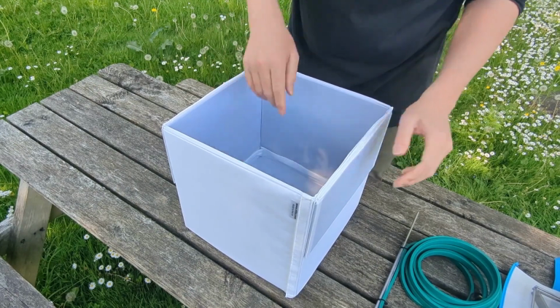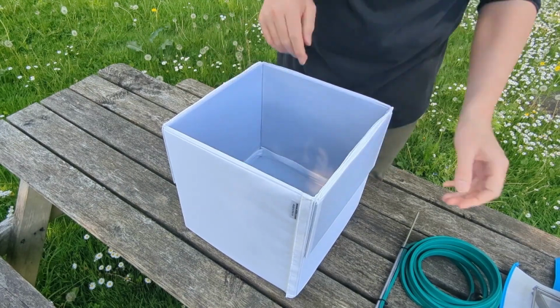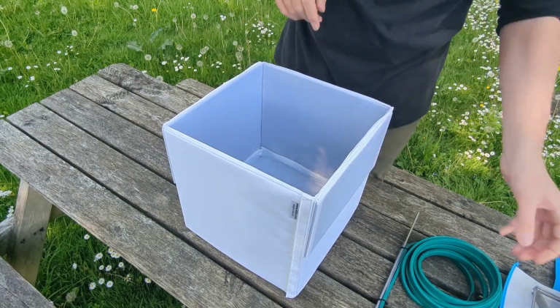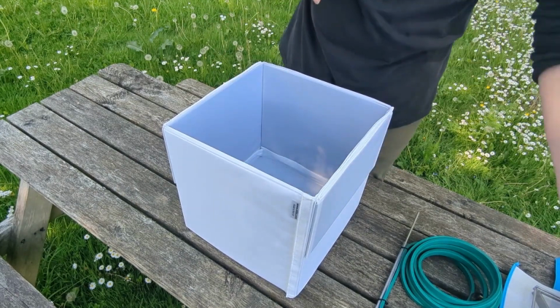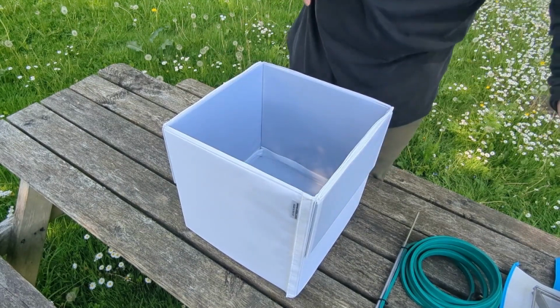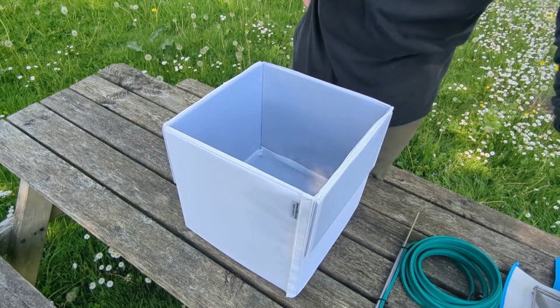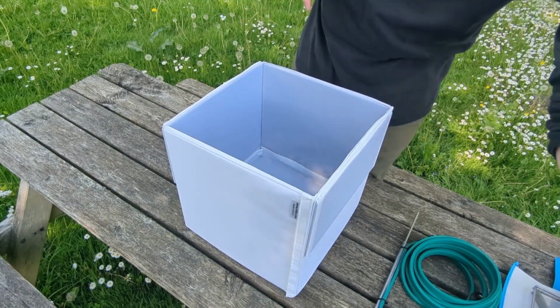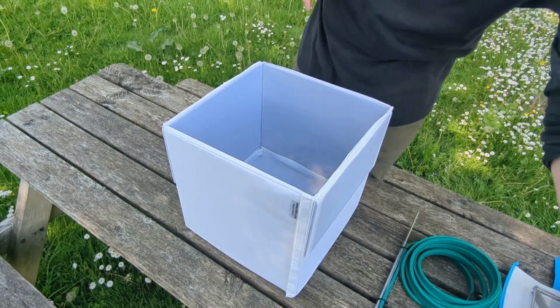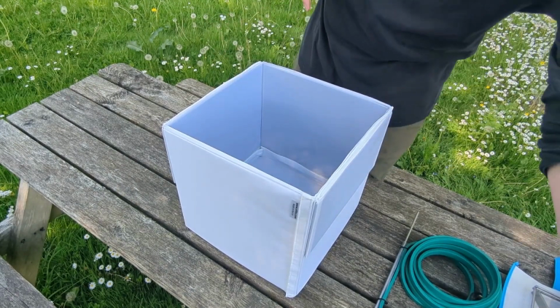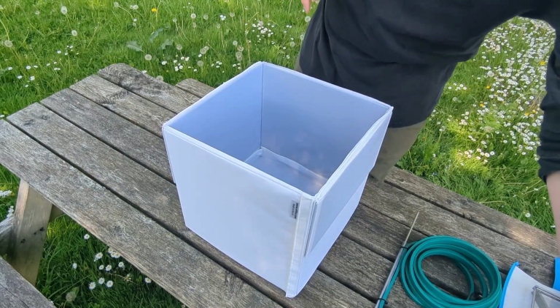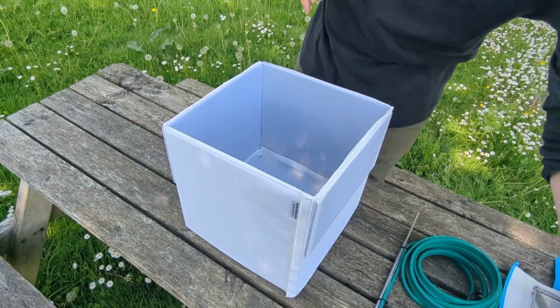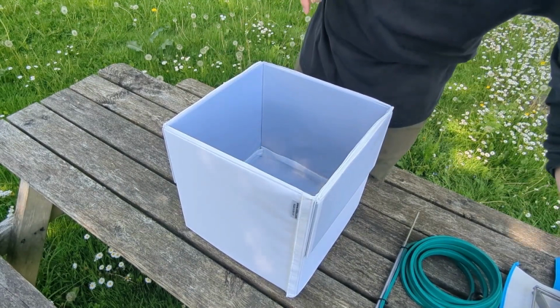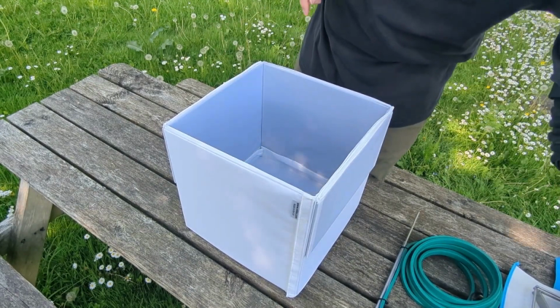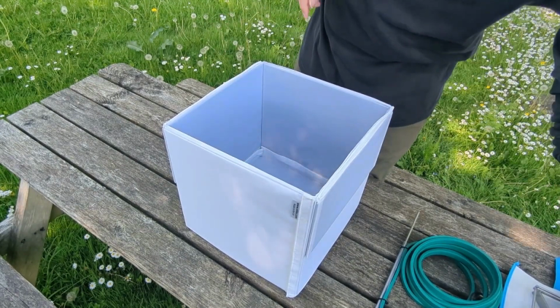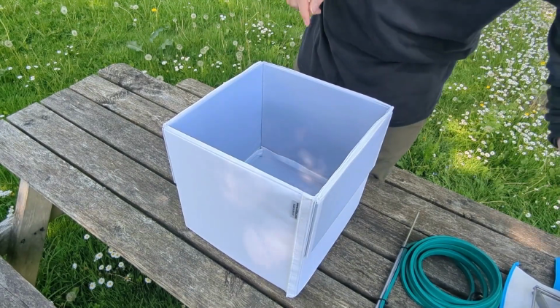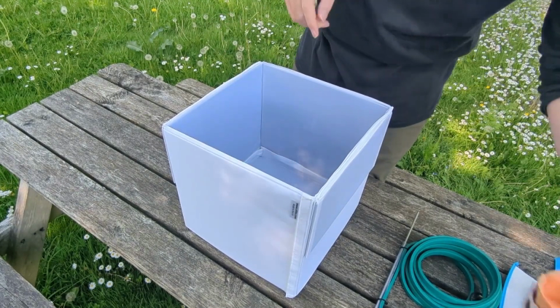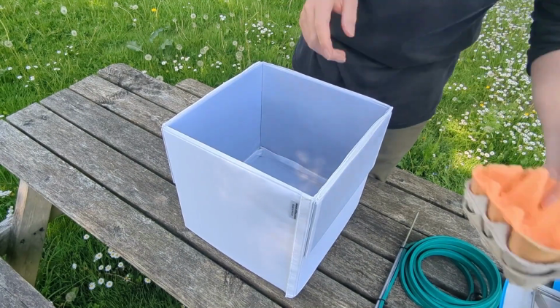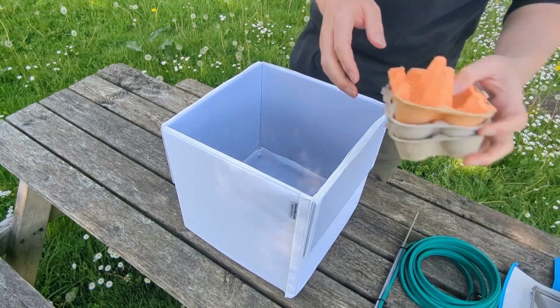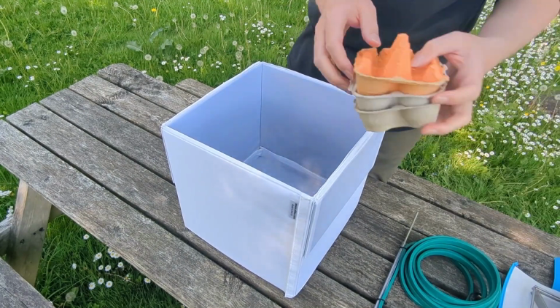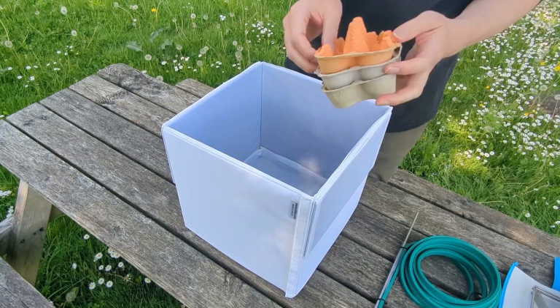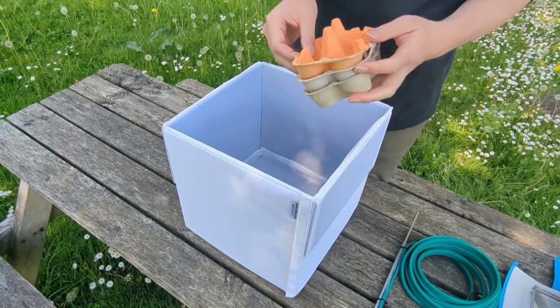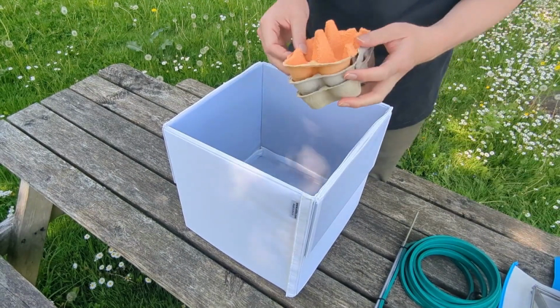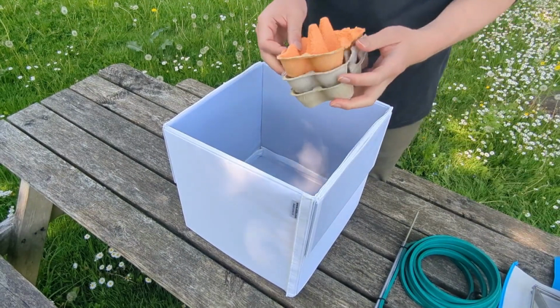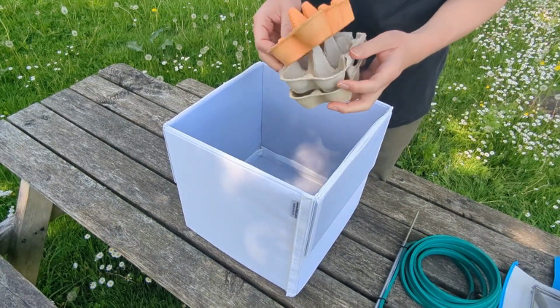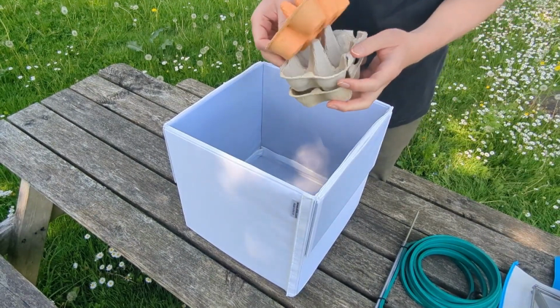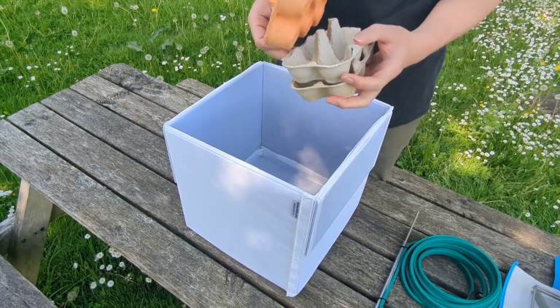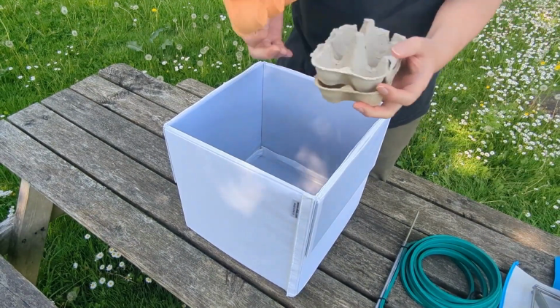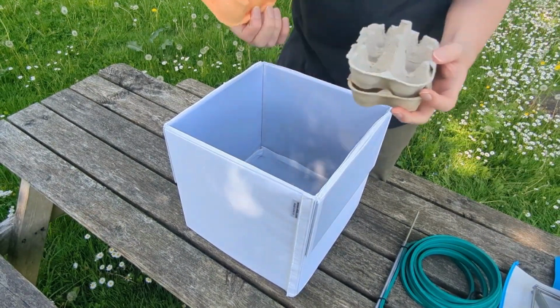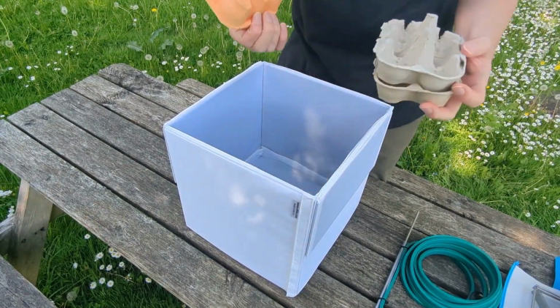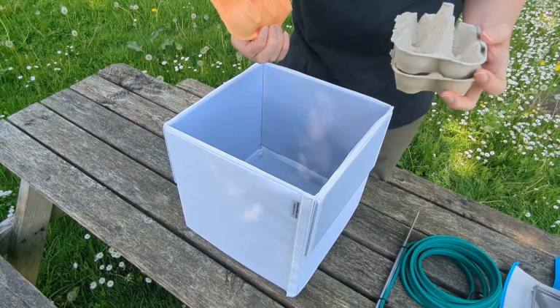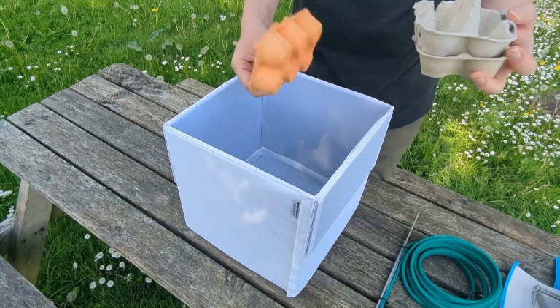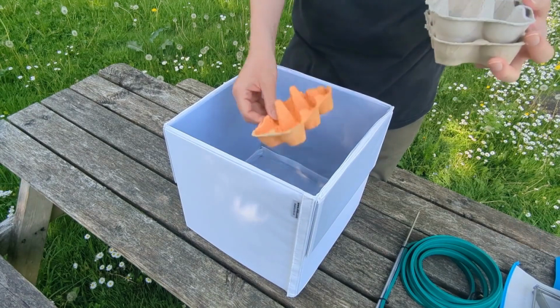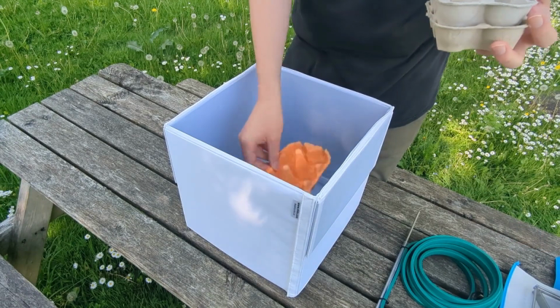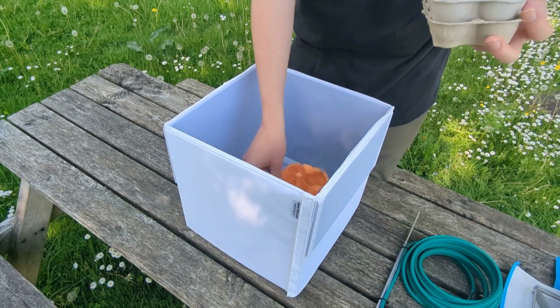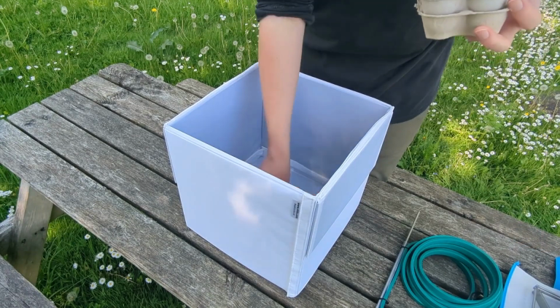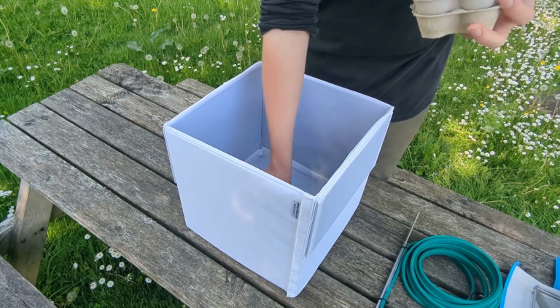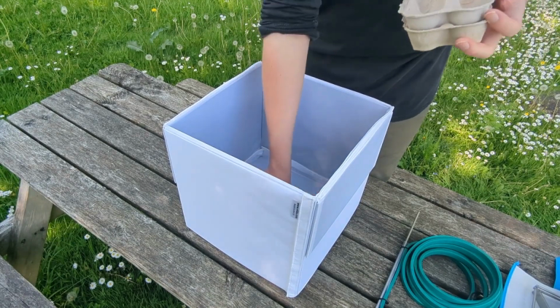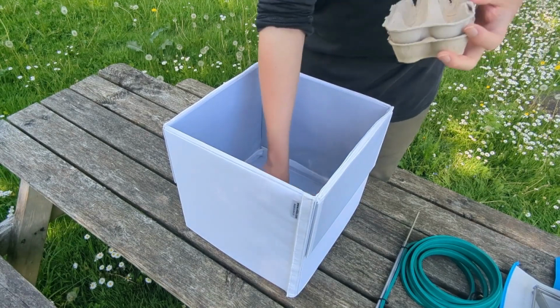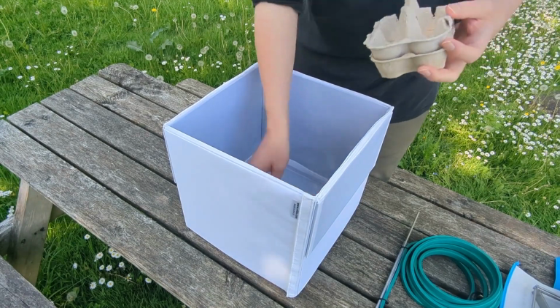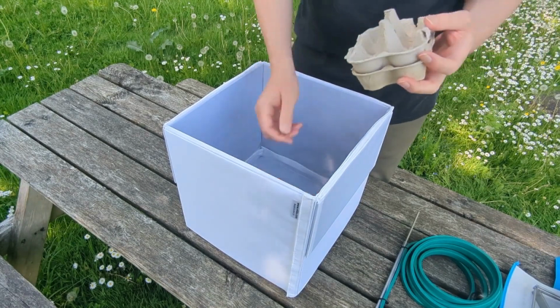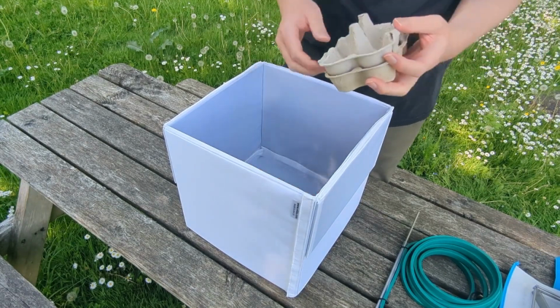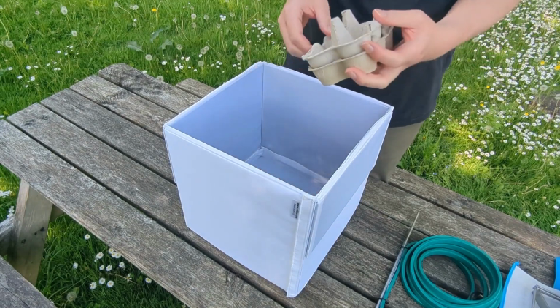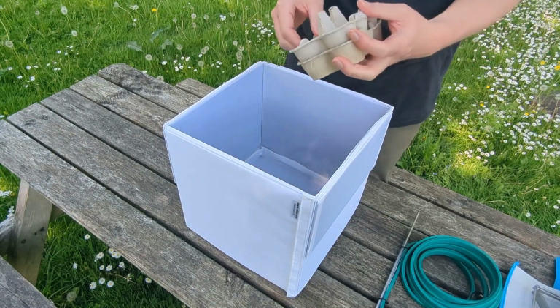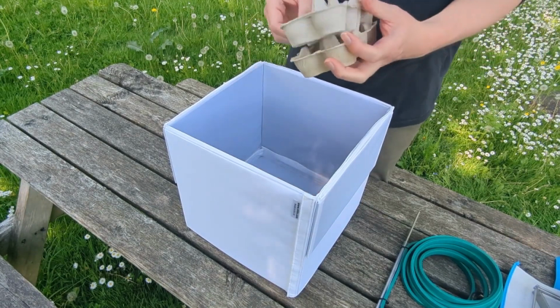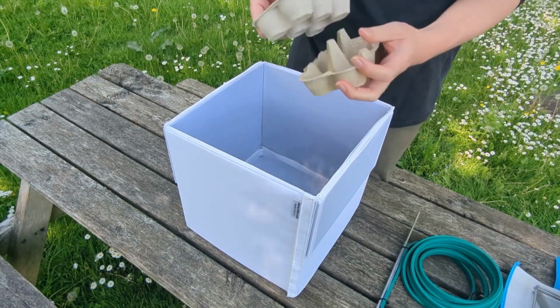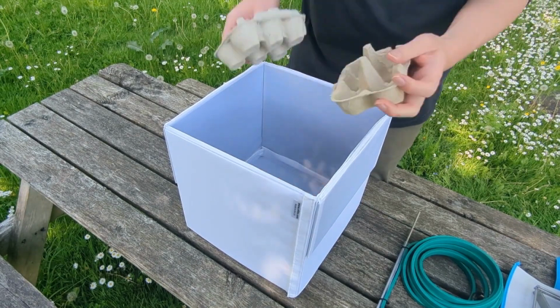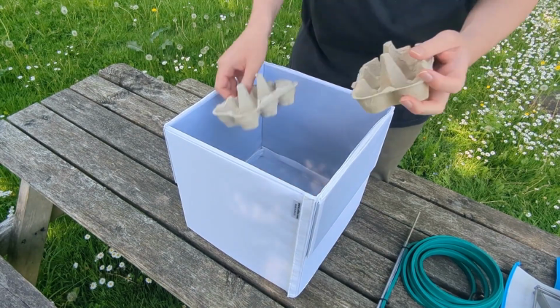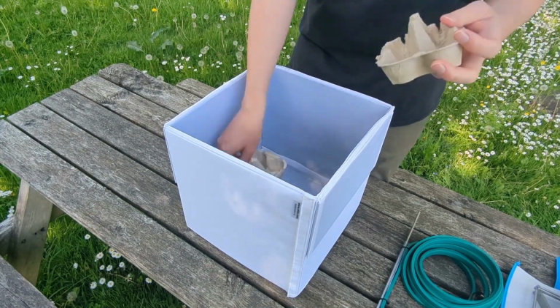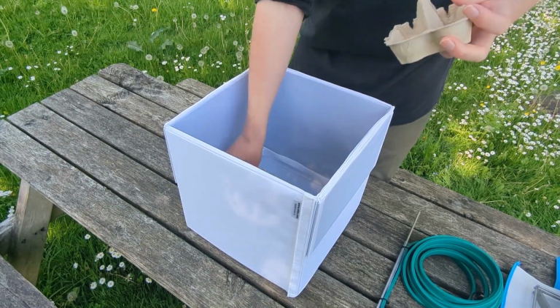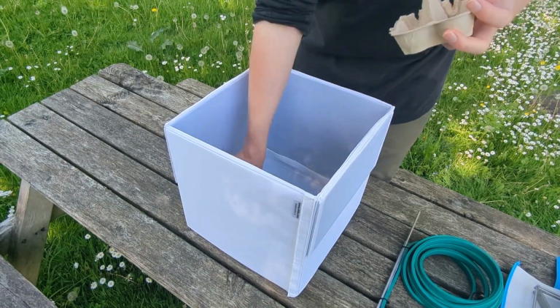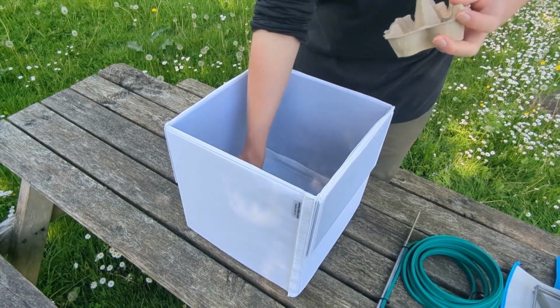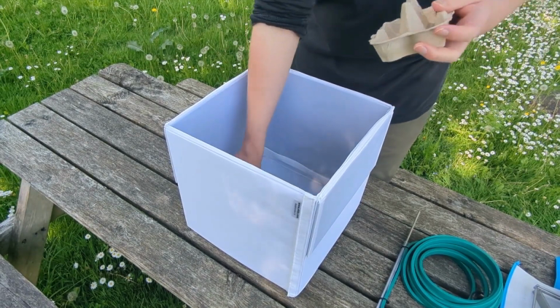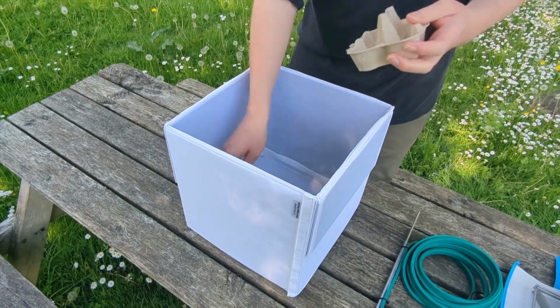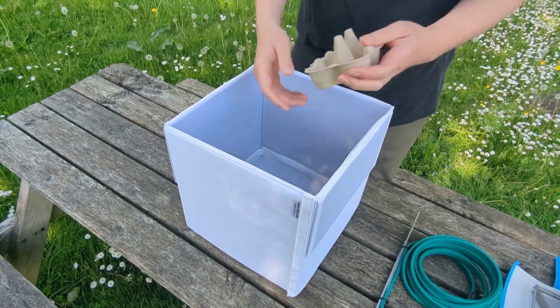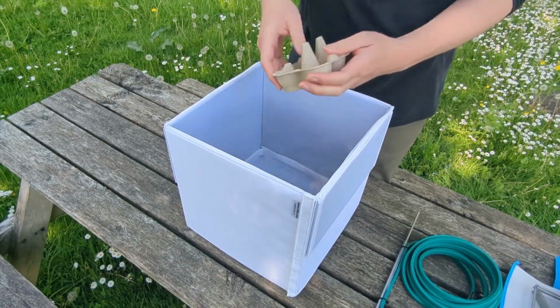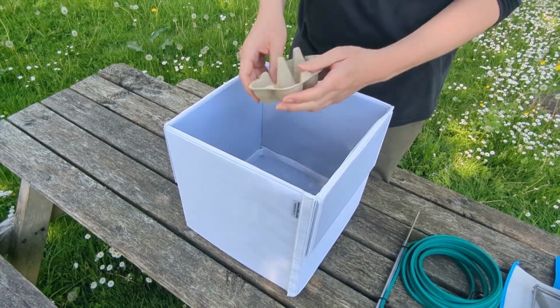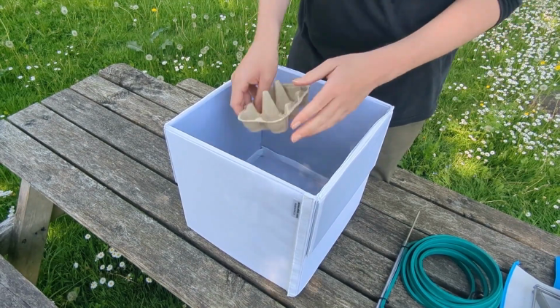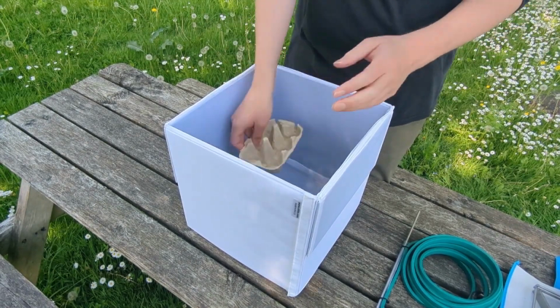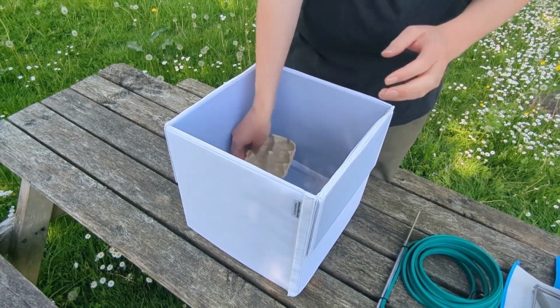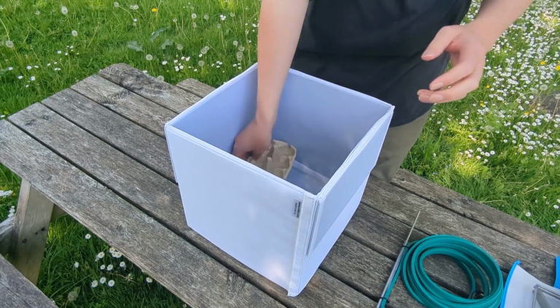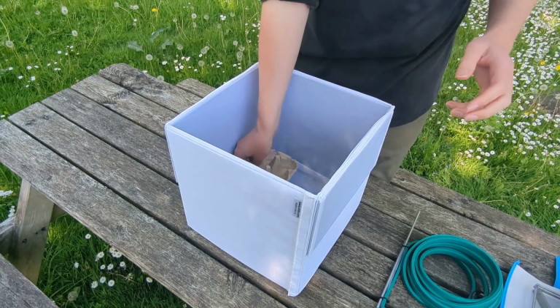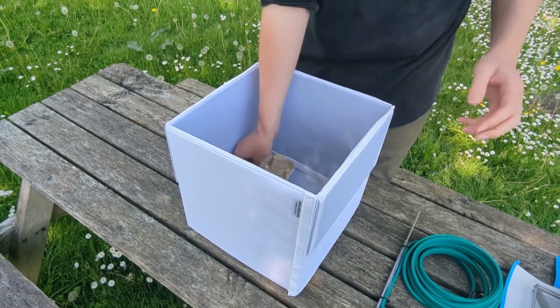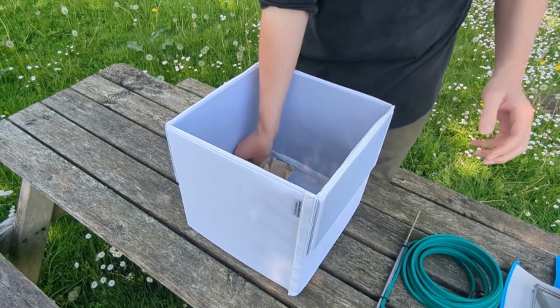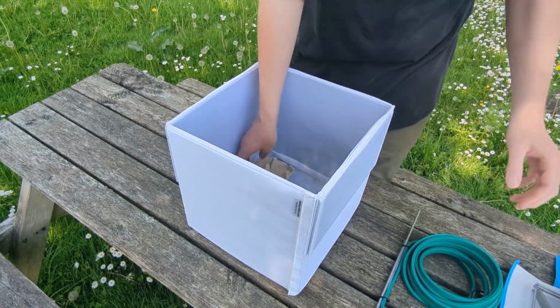And then you put in some egg boxes or similar — just somewhere for the moths to anchor down and hide while they're in there overnight.